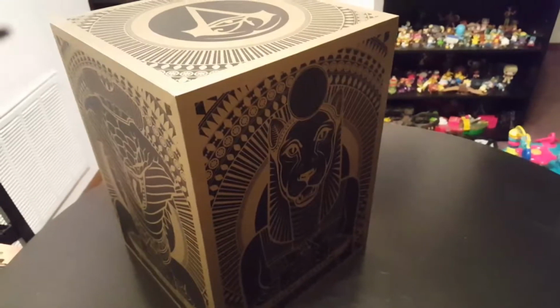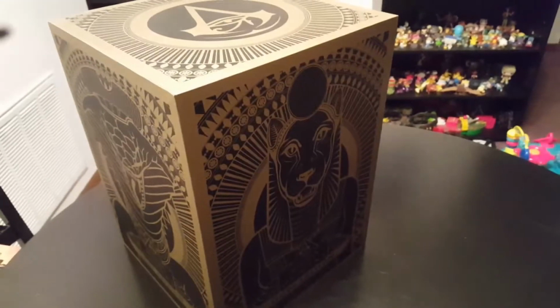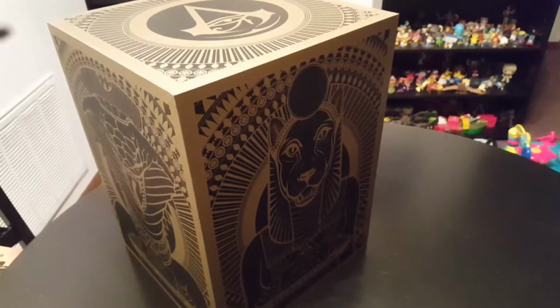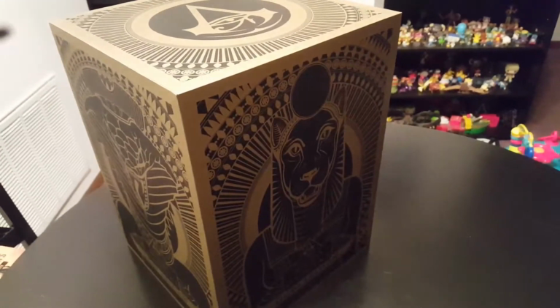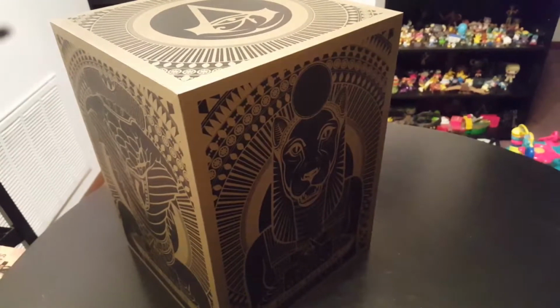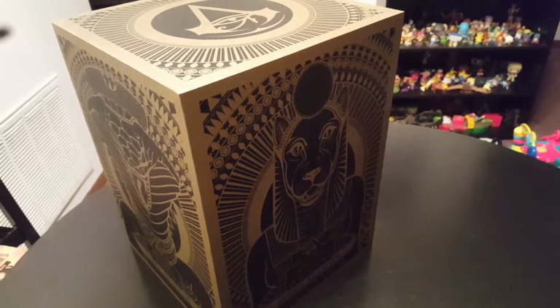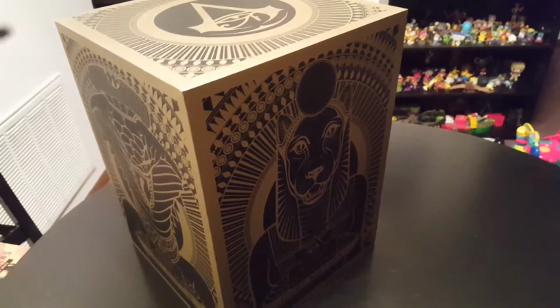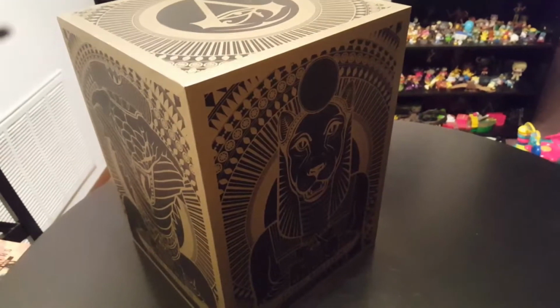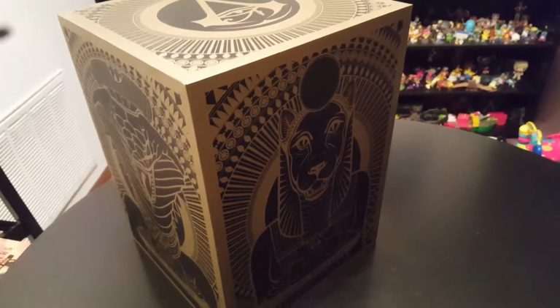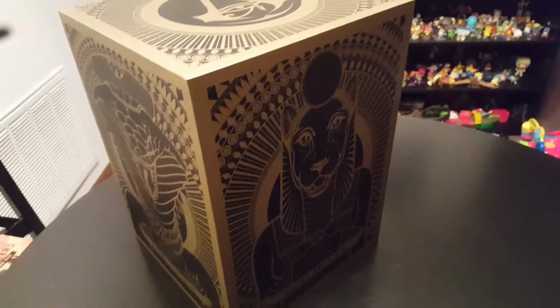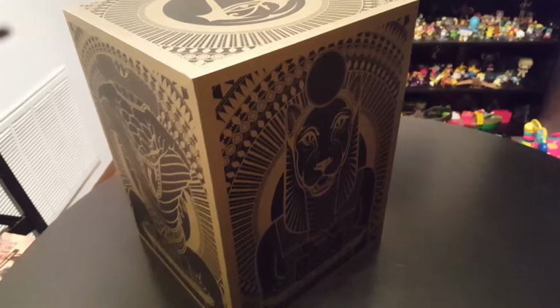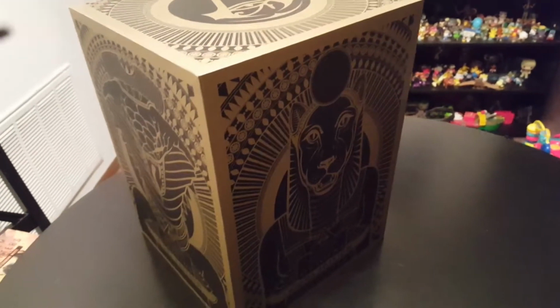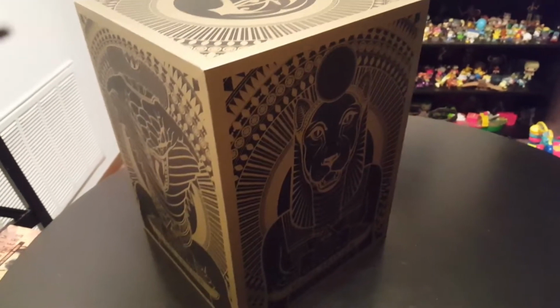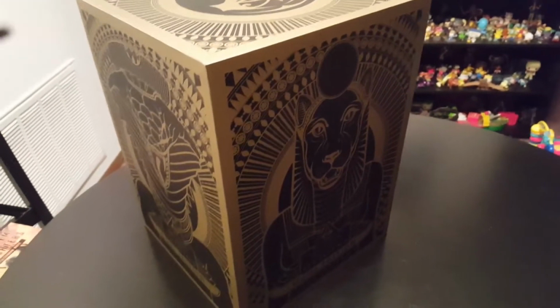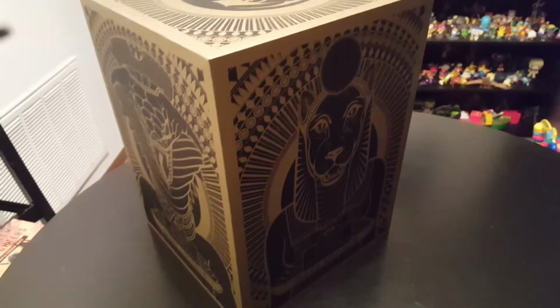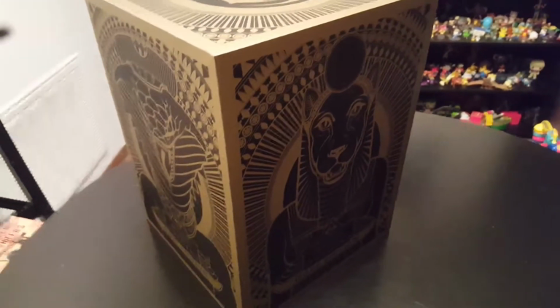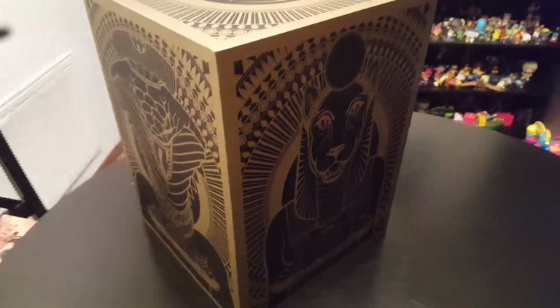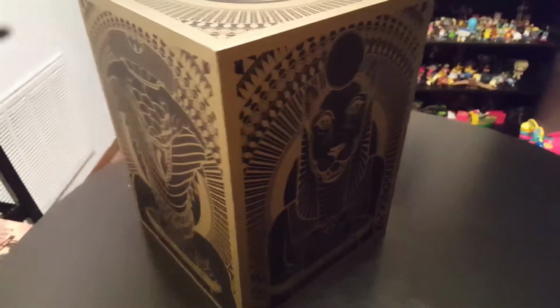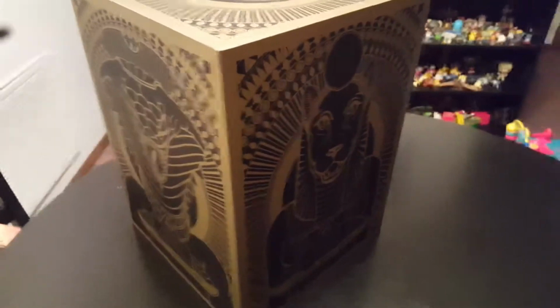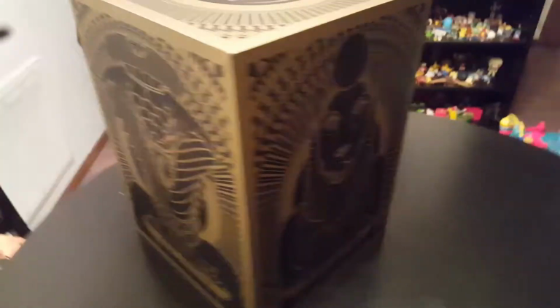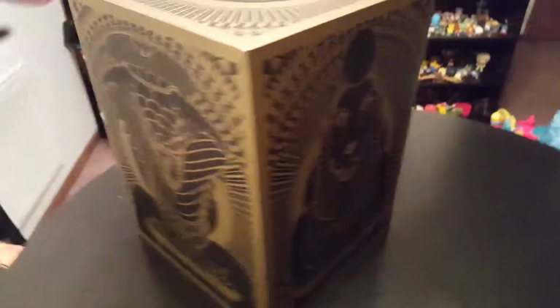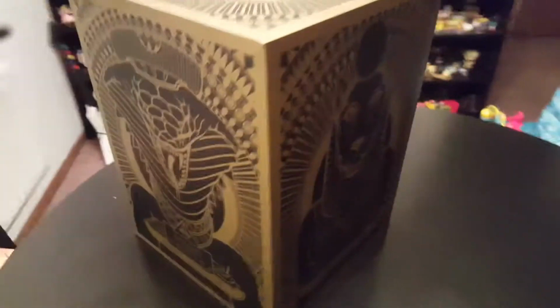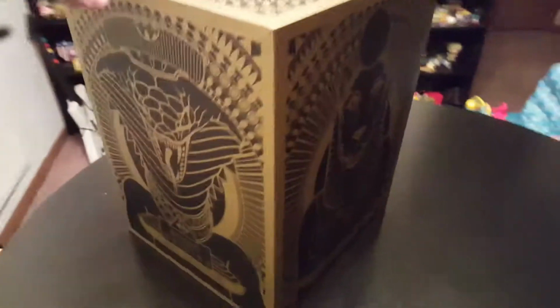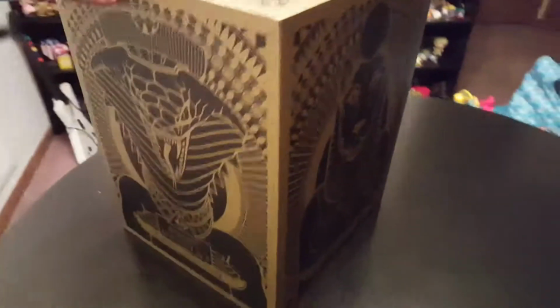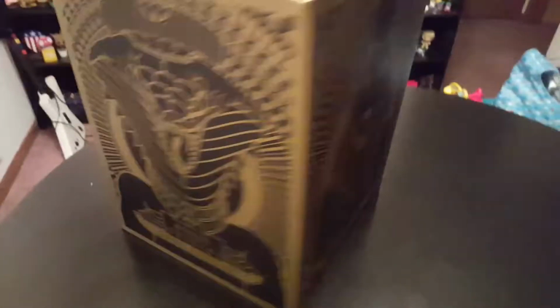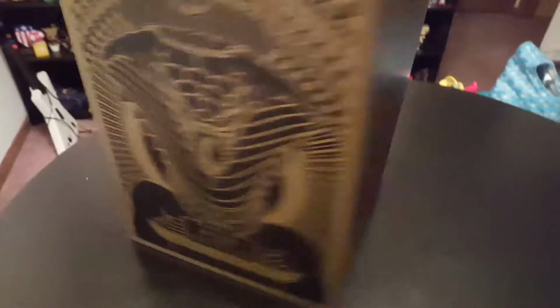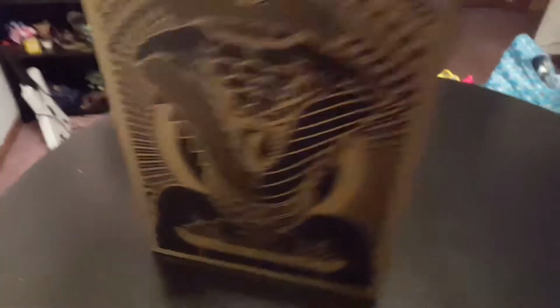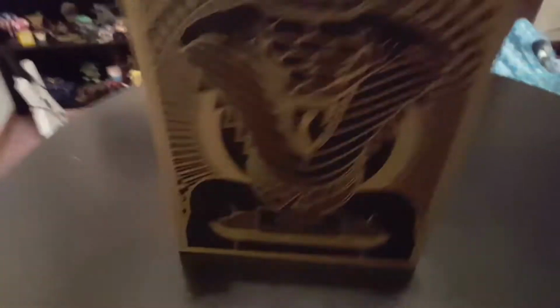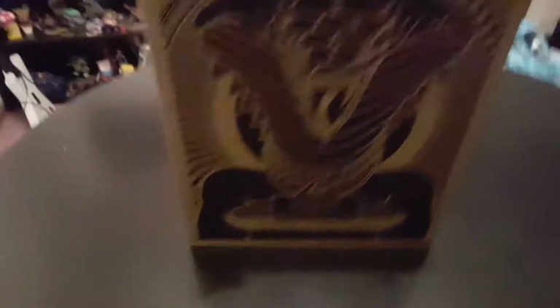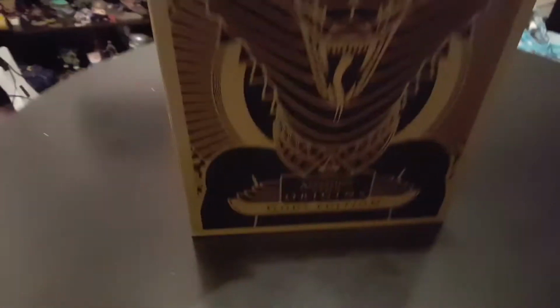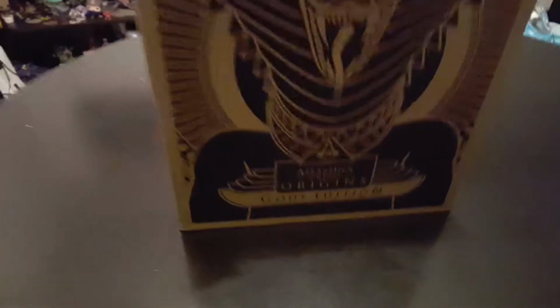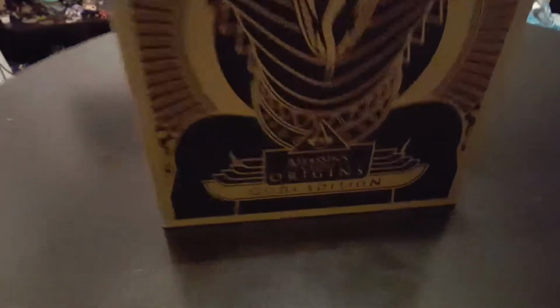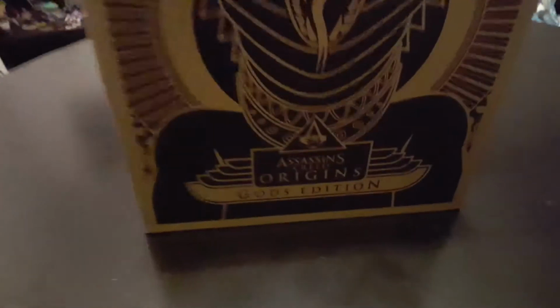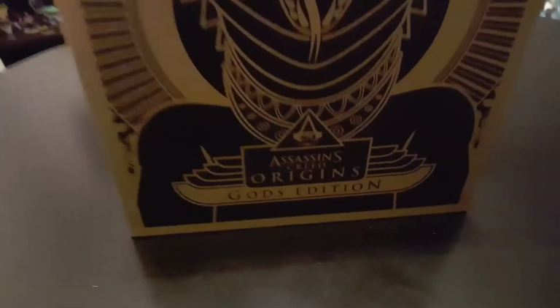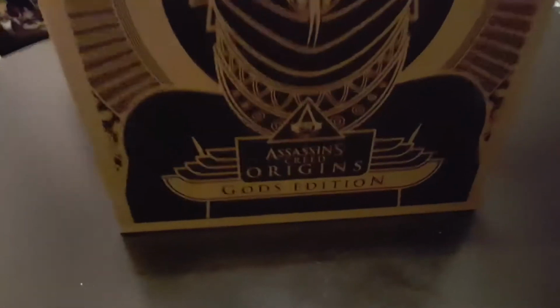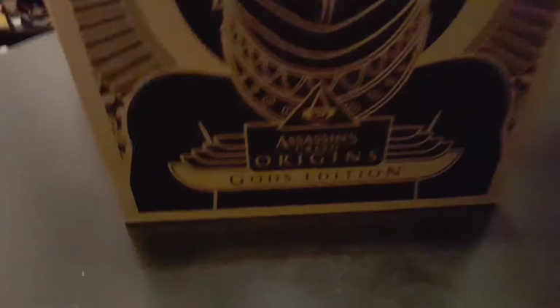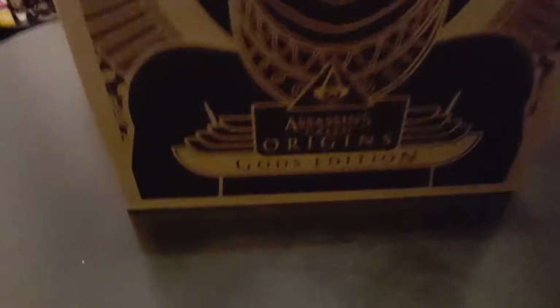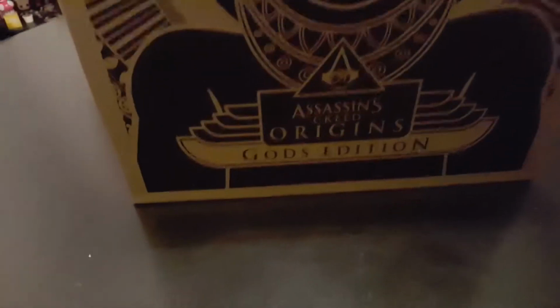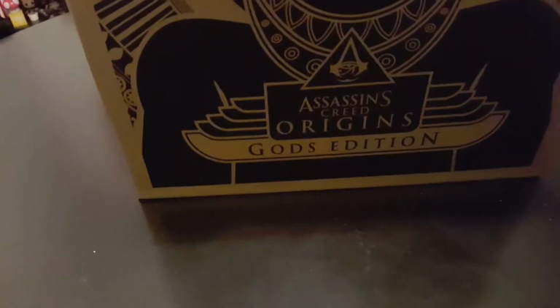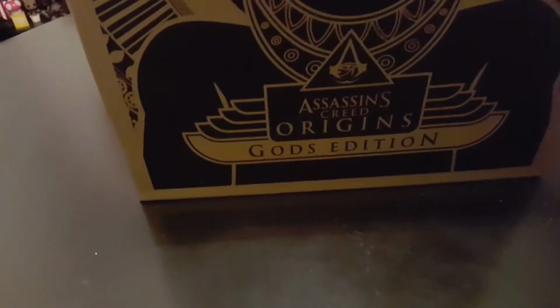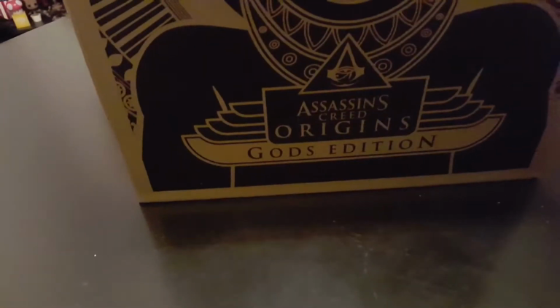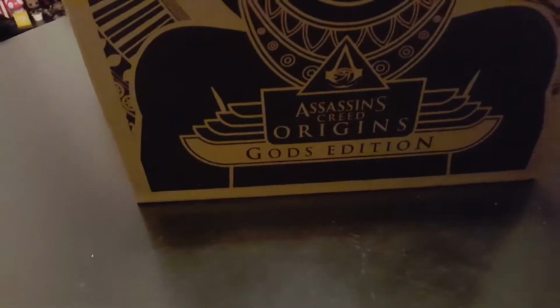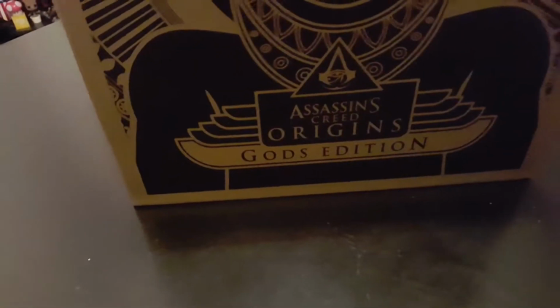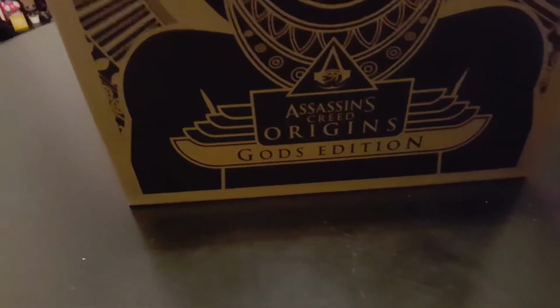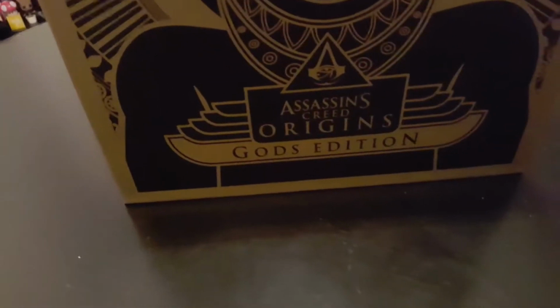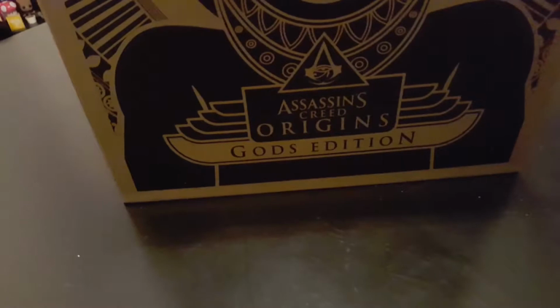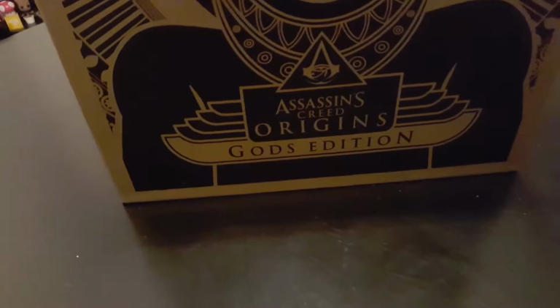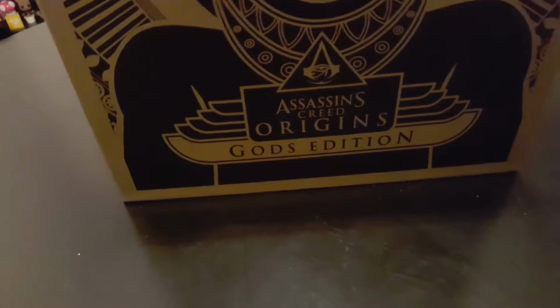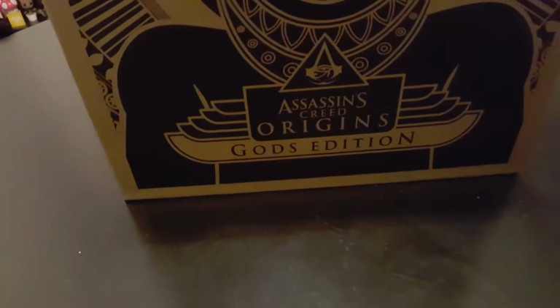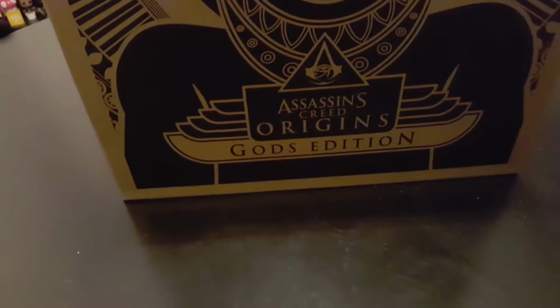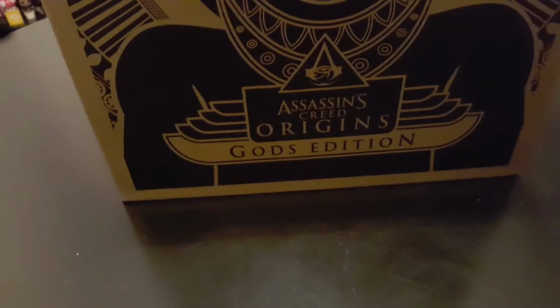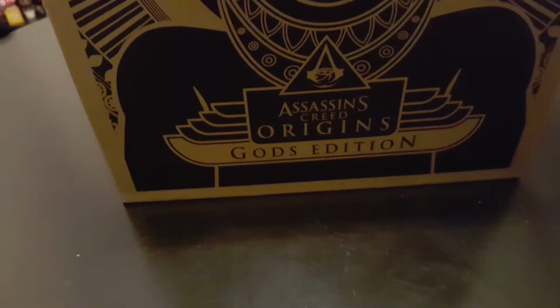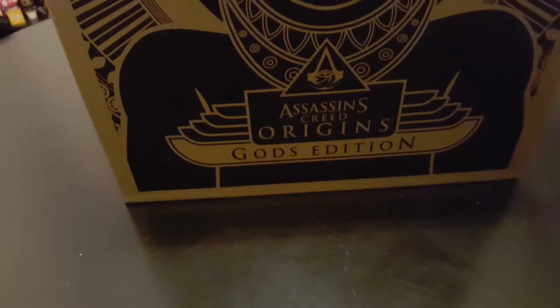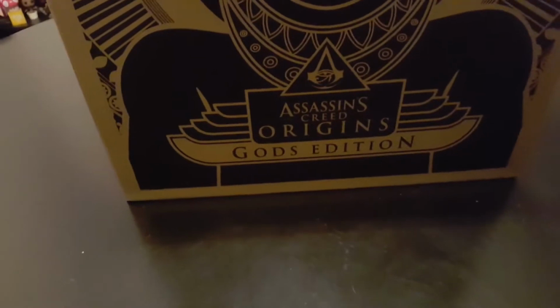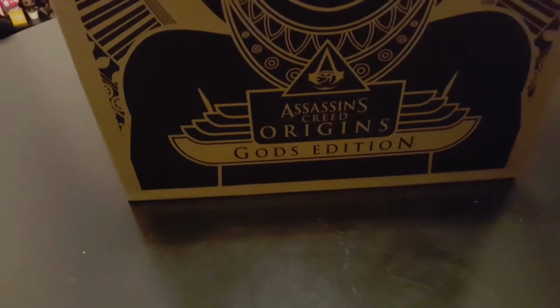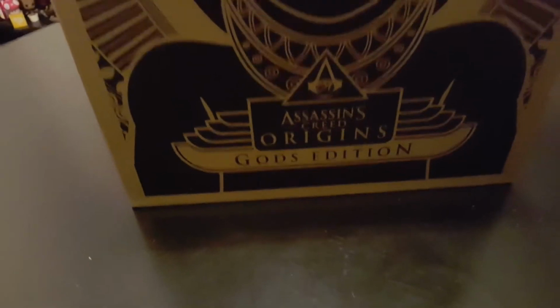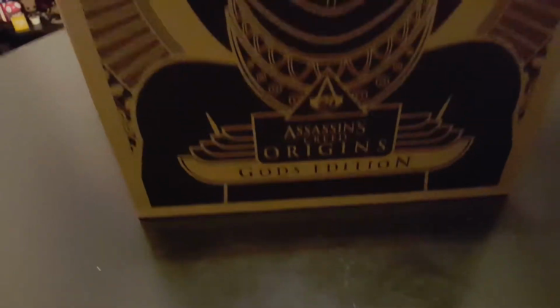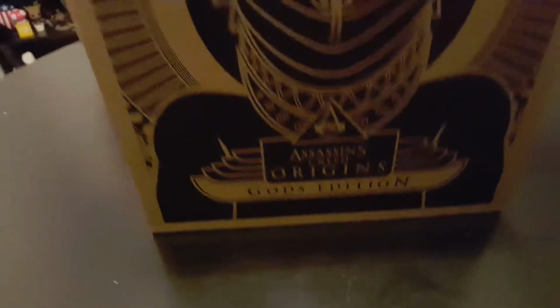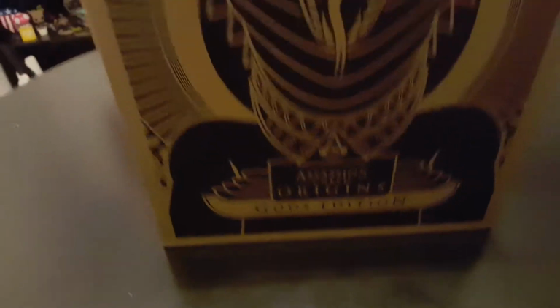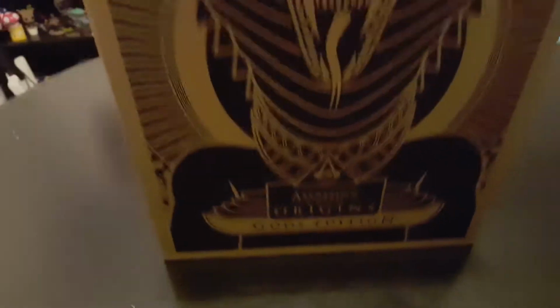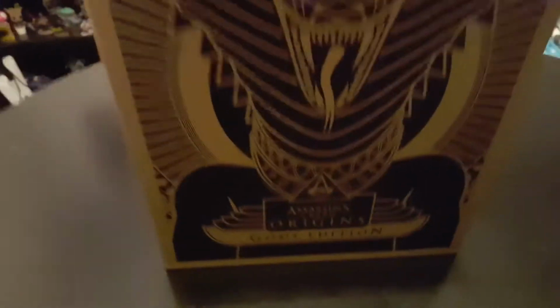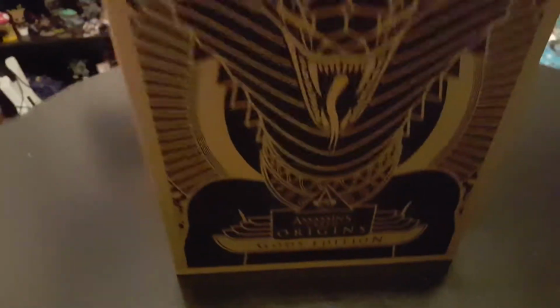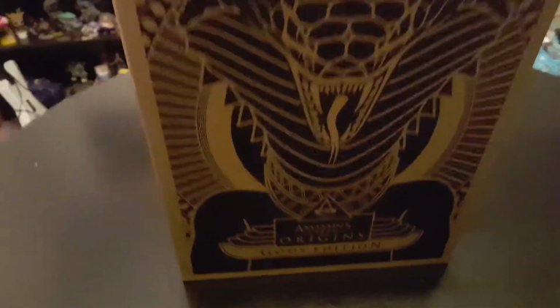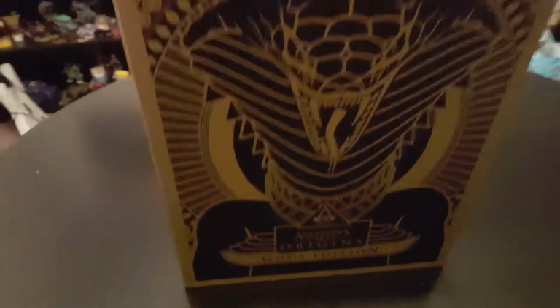Hey guys, it's Stupid Soul here, and today we're going to unbox Assassin's Creed Origins, God's Edition.